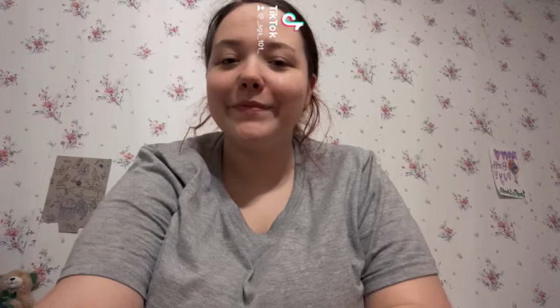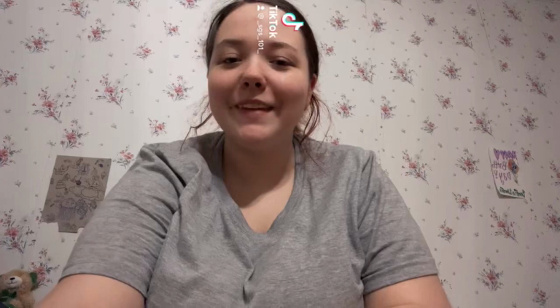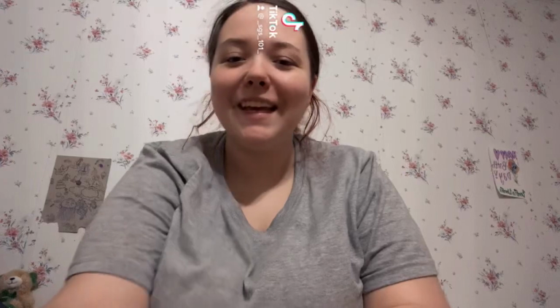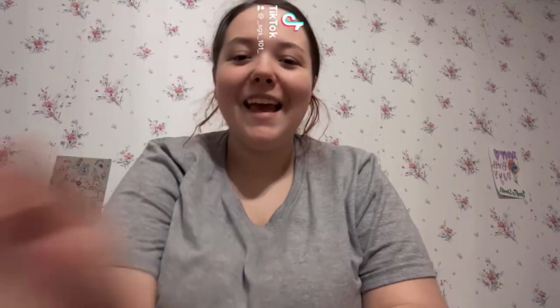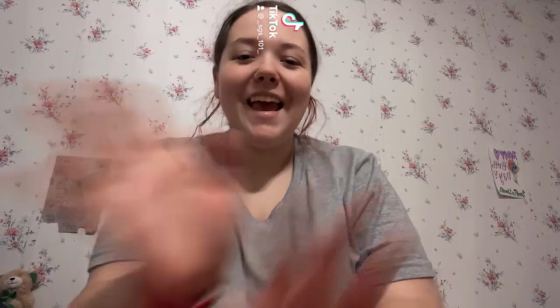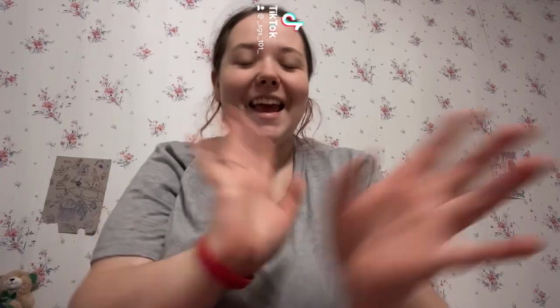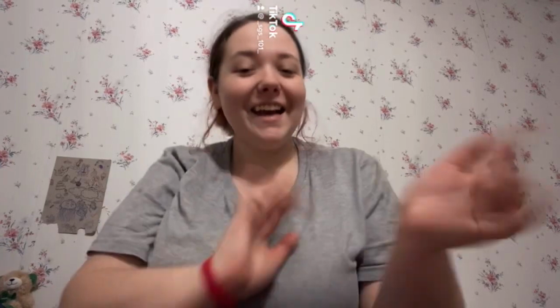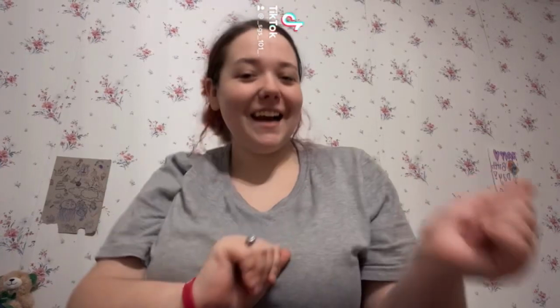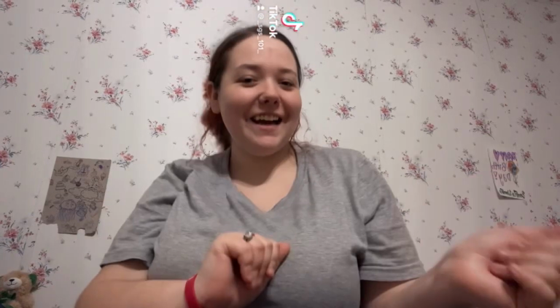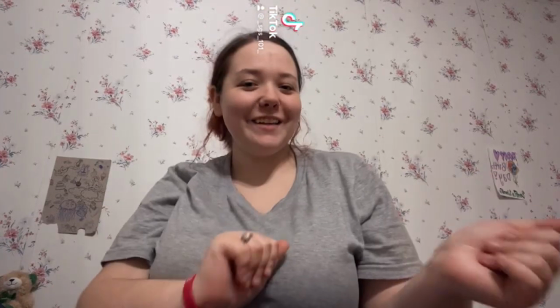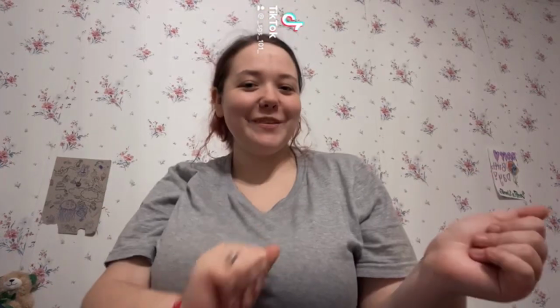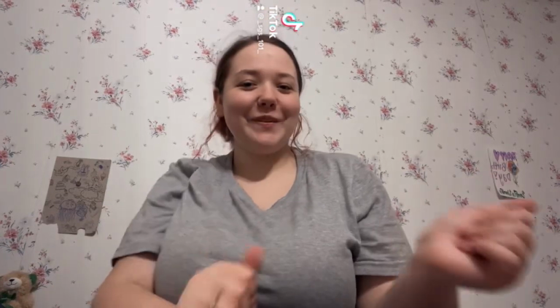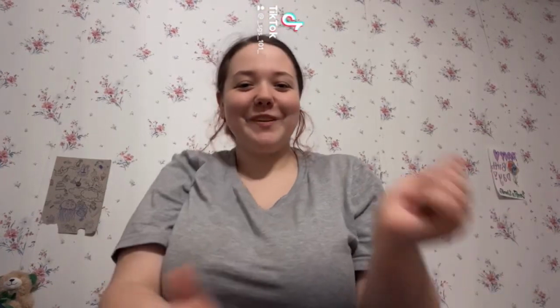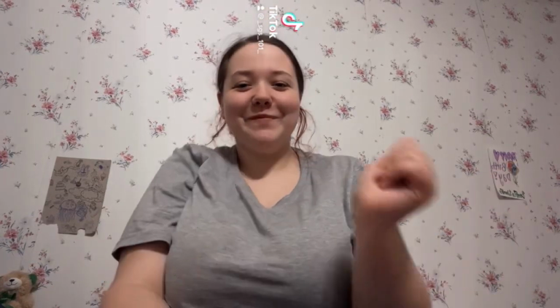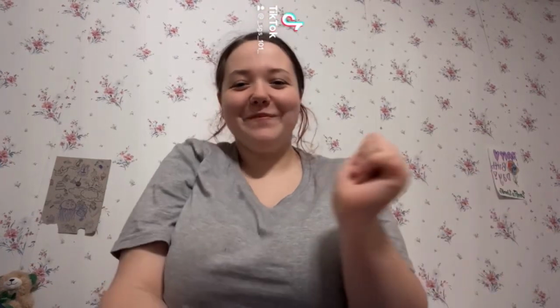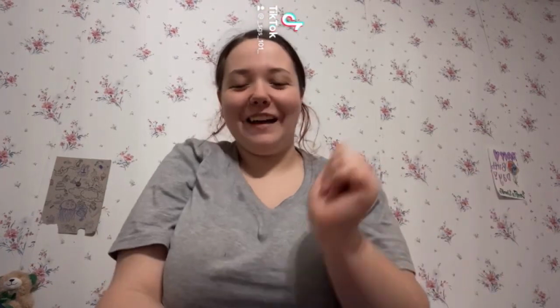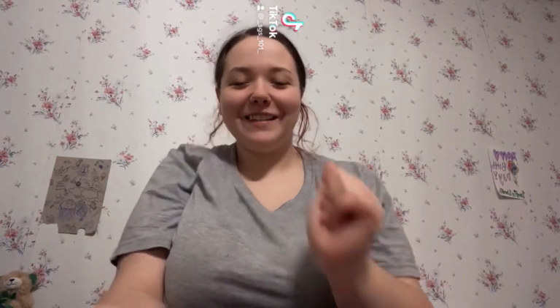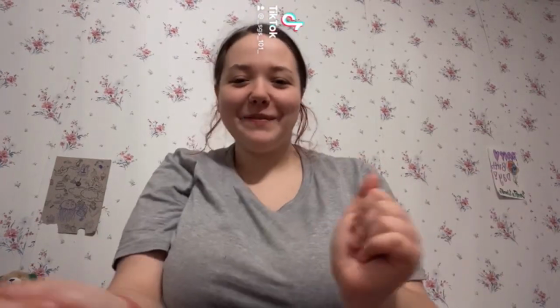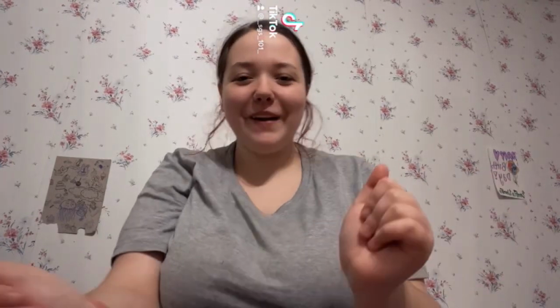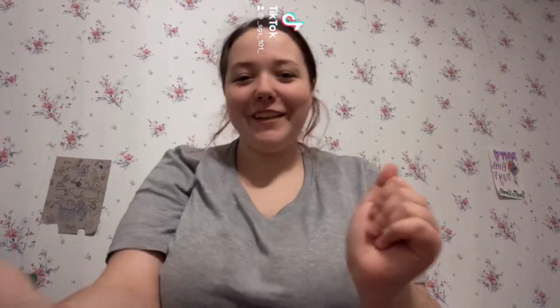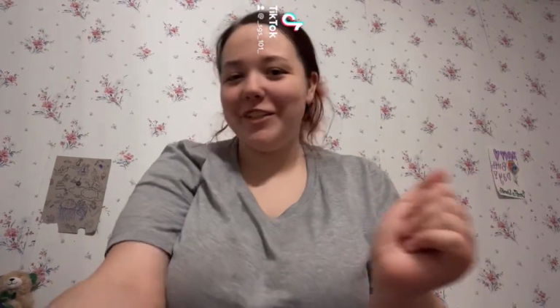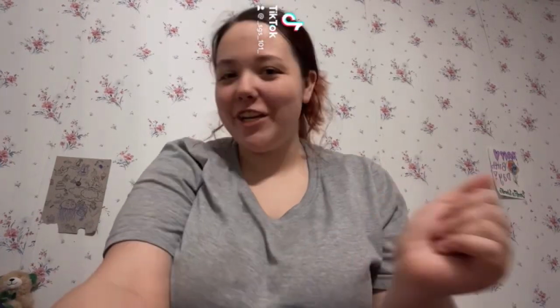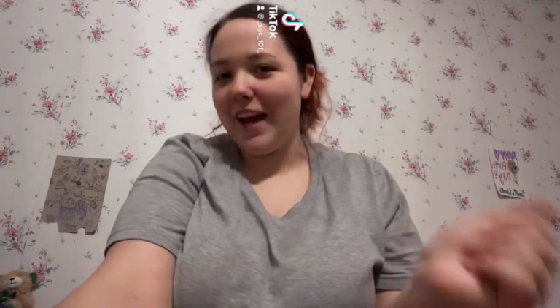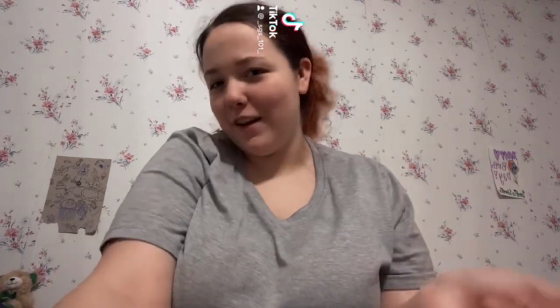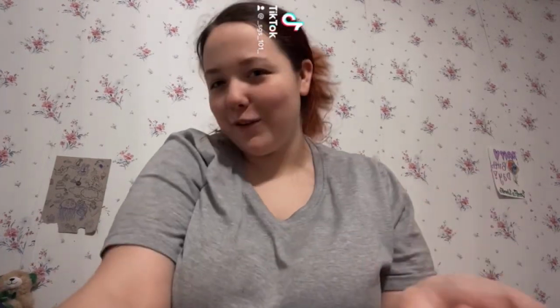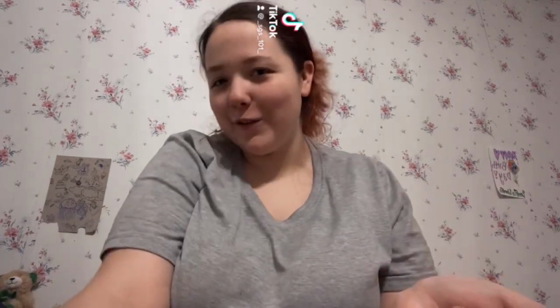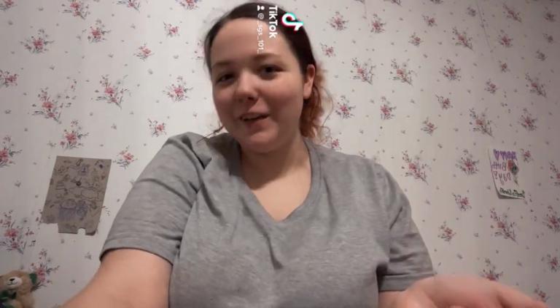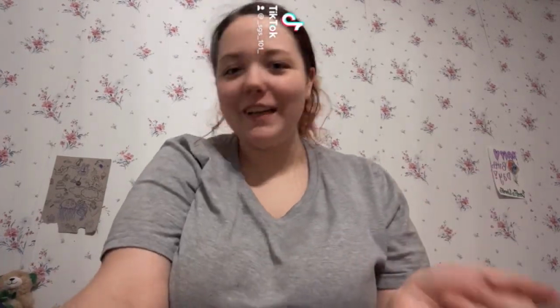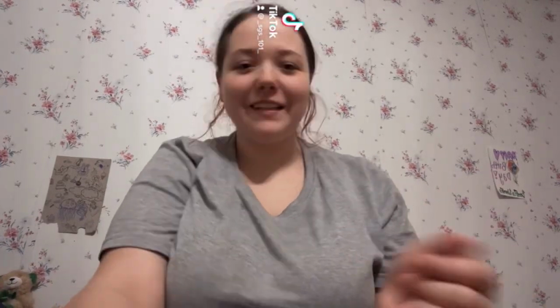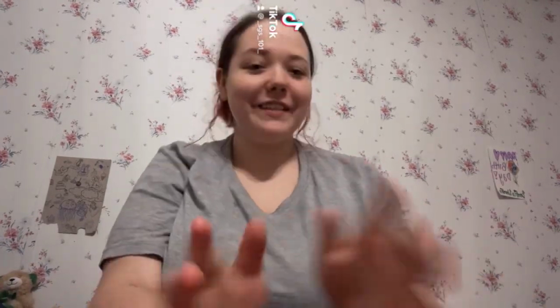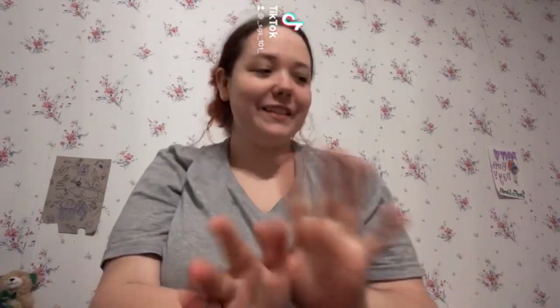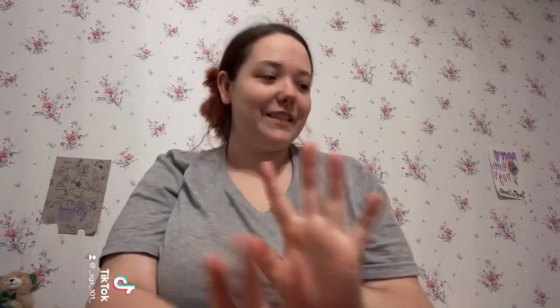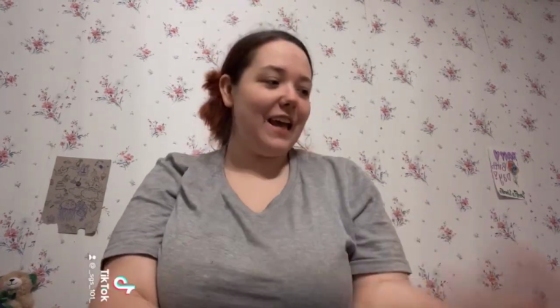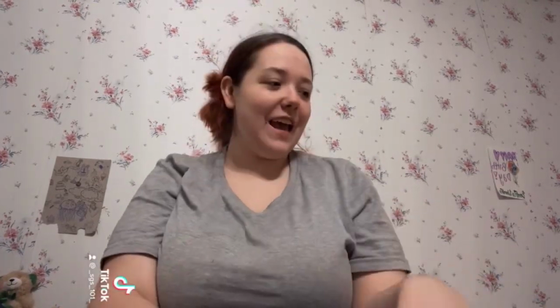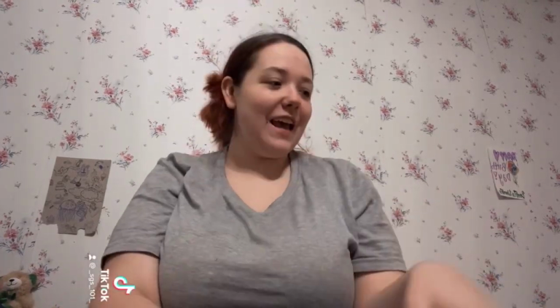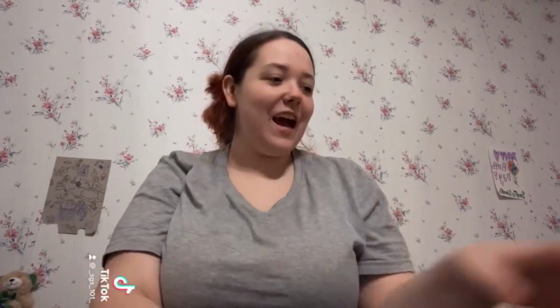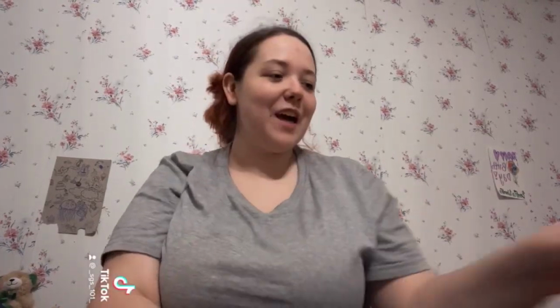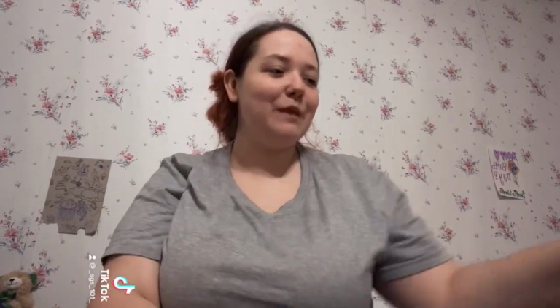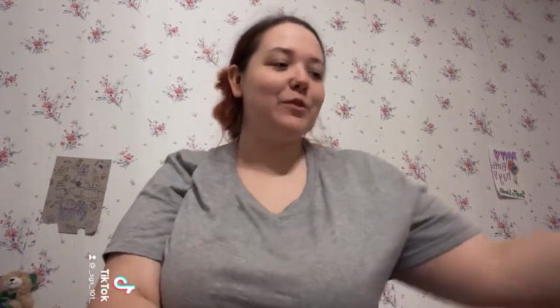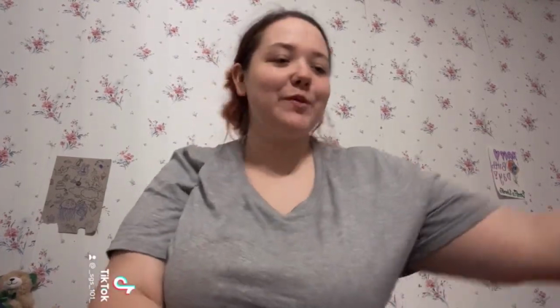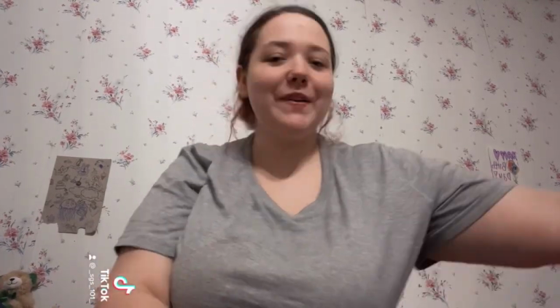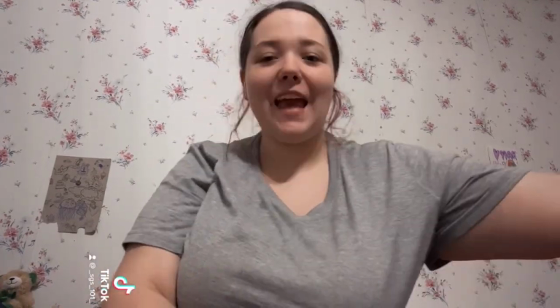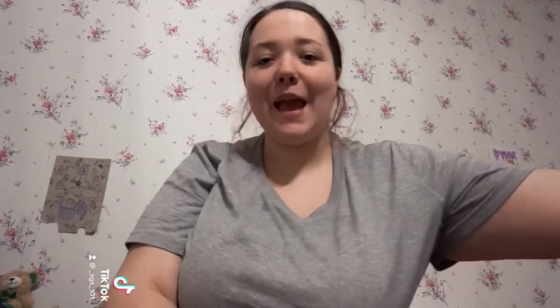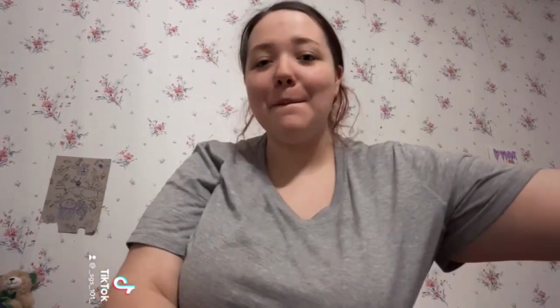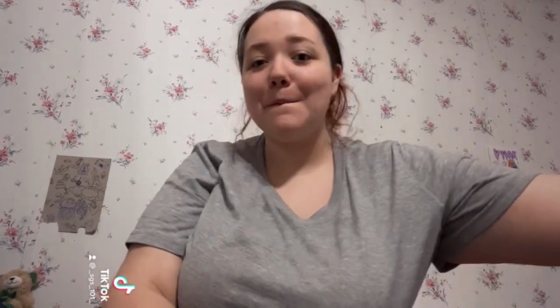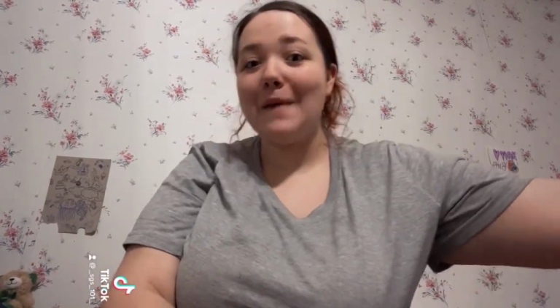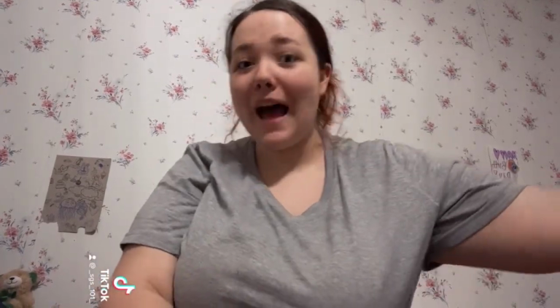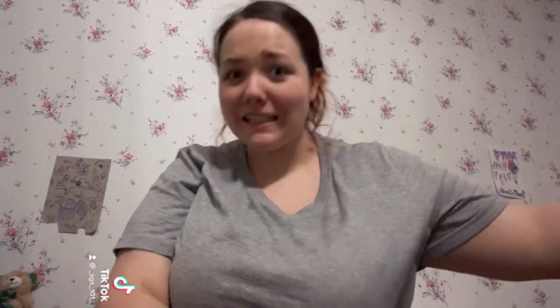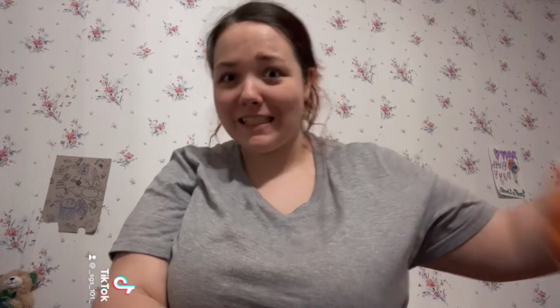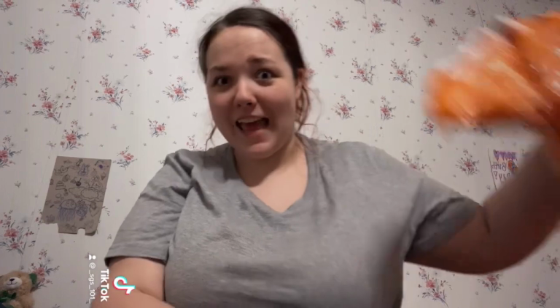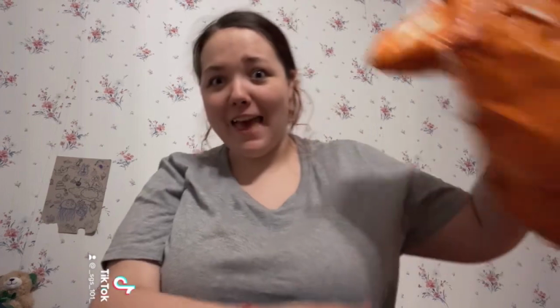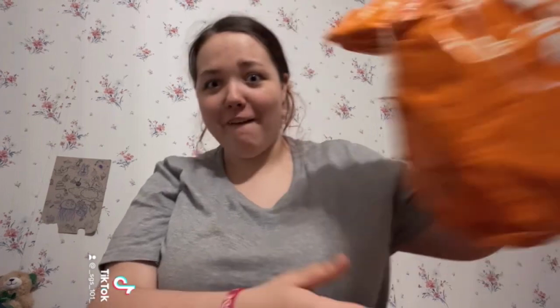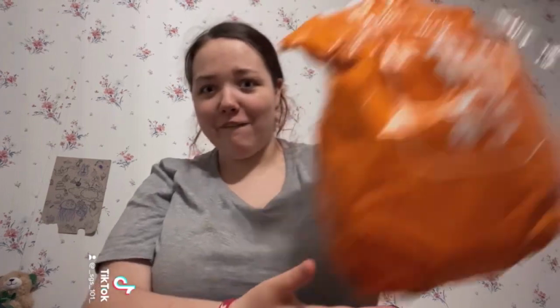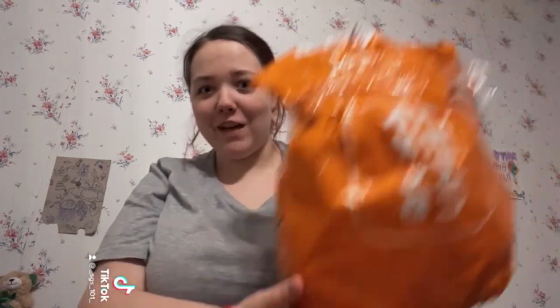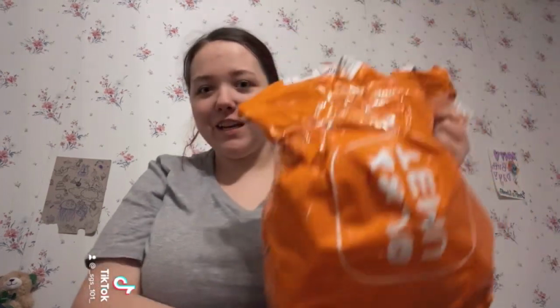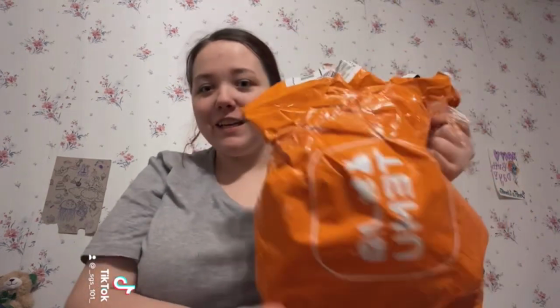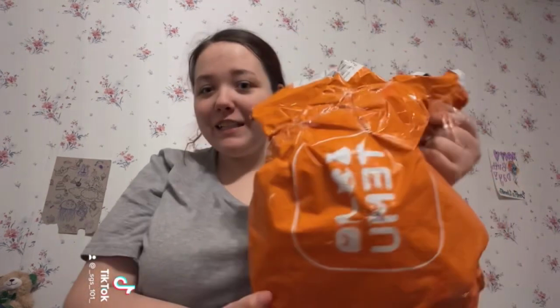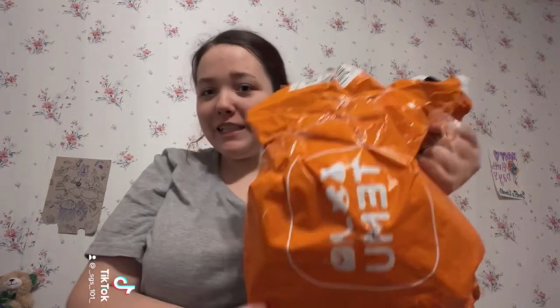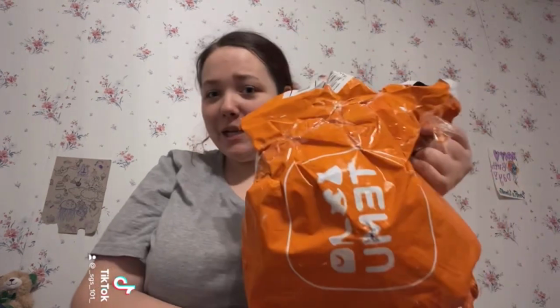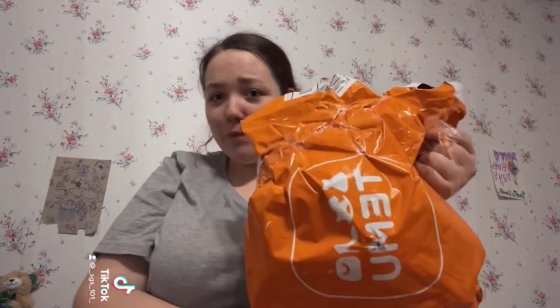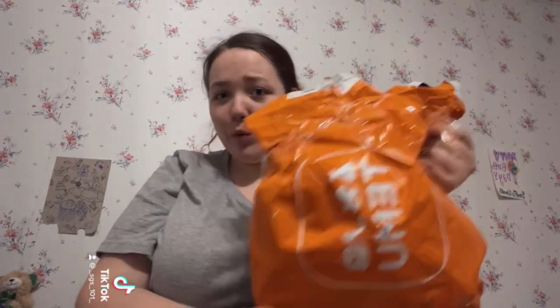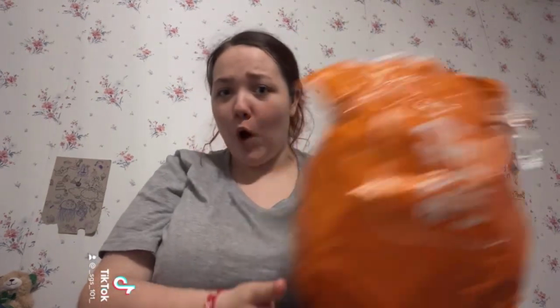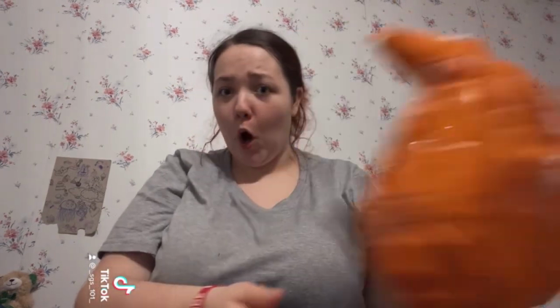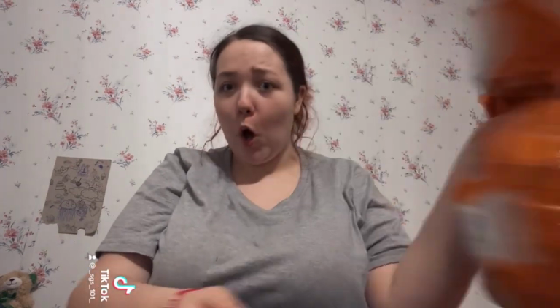Hey guys, welcome back to my channel and today I'm doing a massive Temu haul.